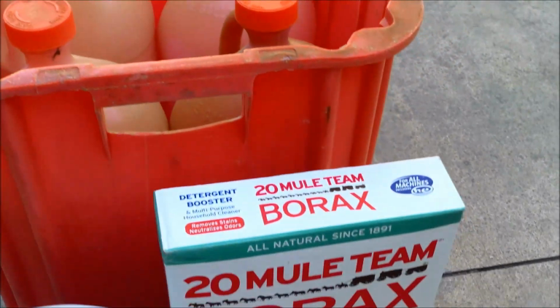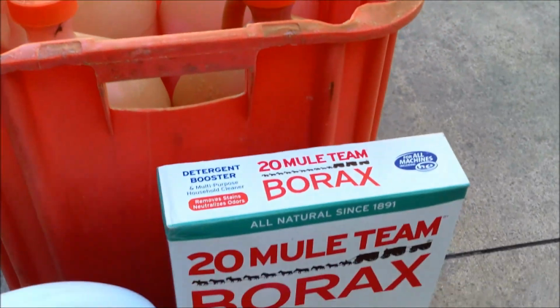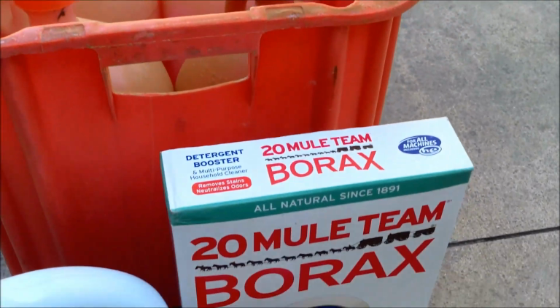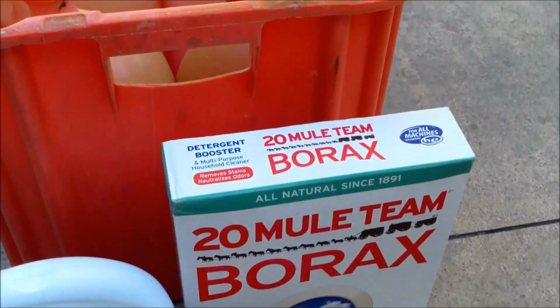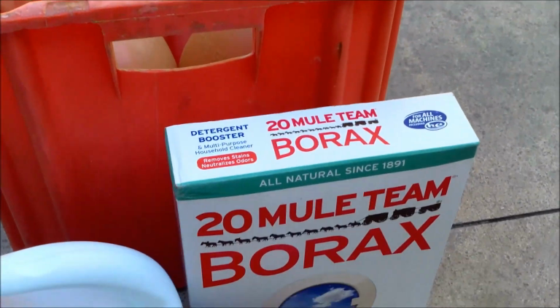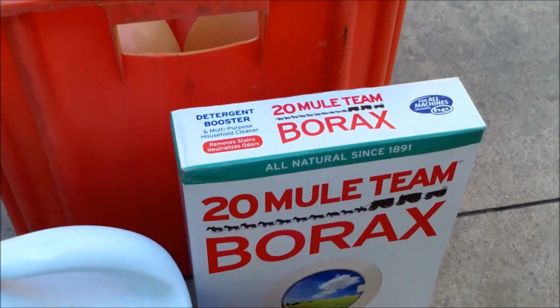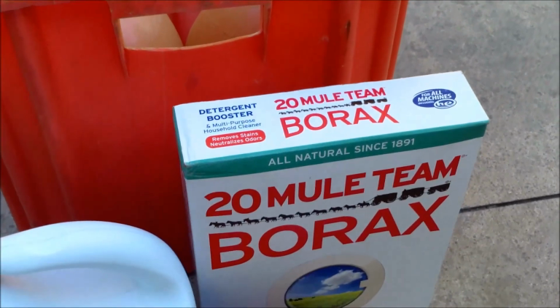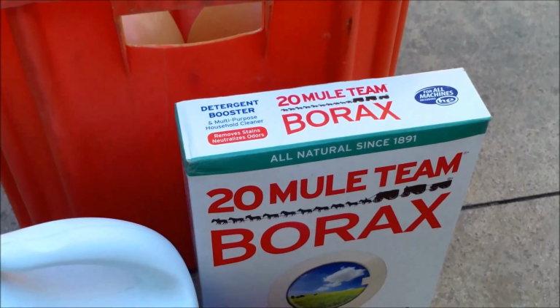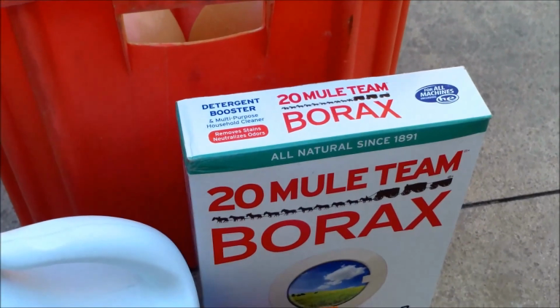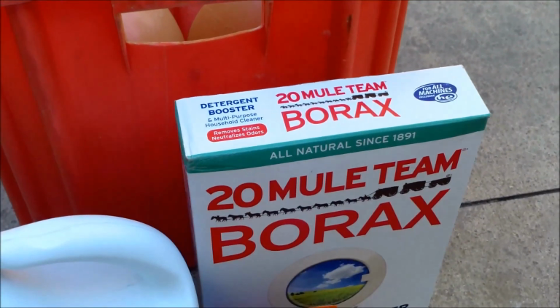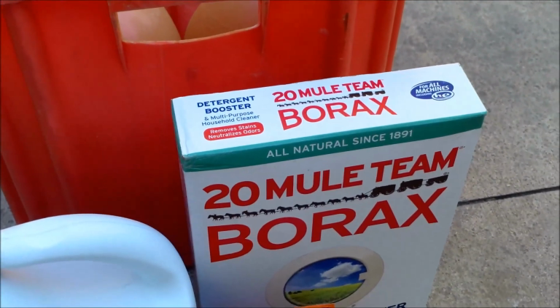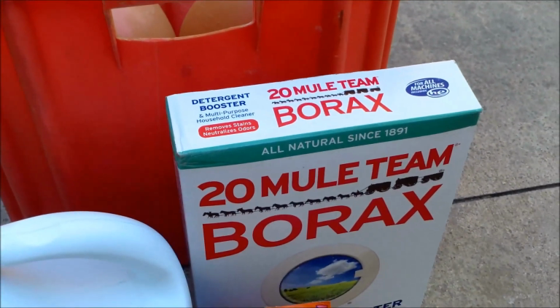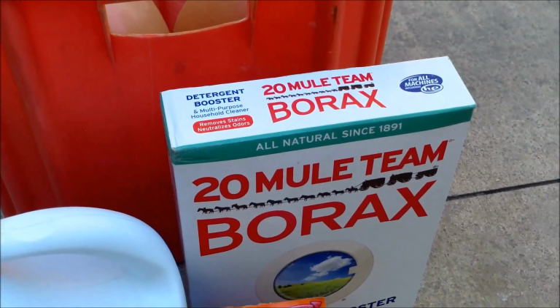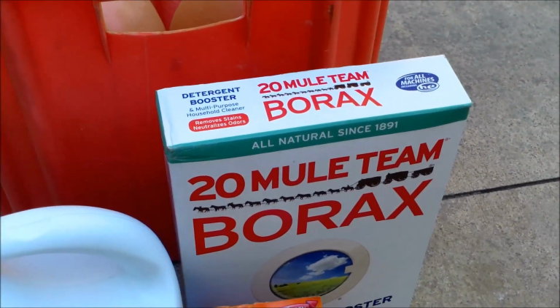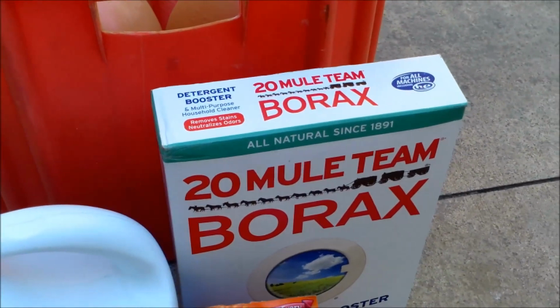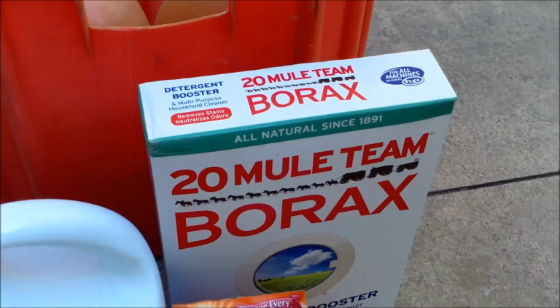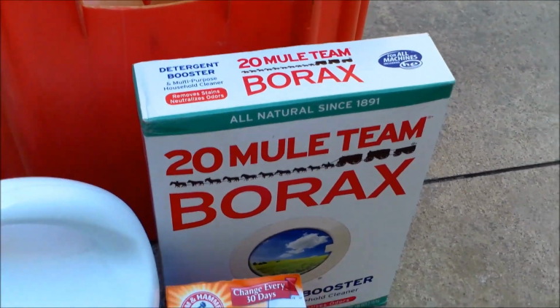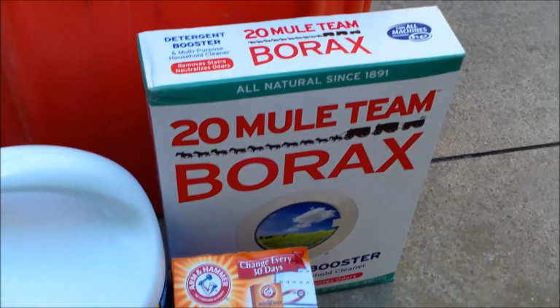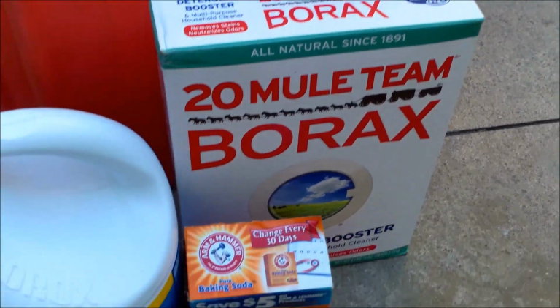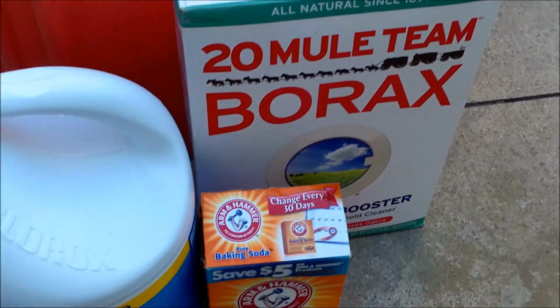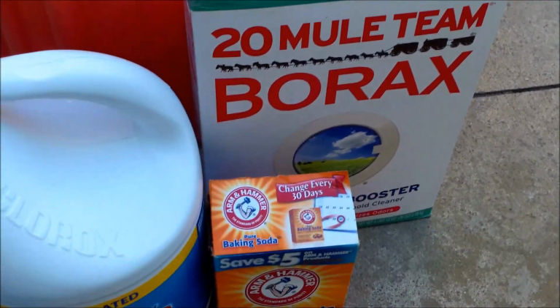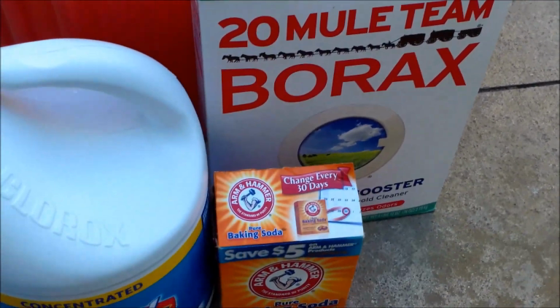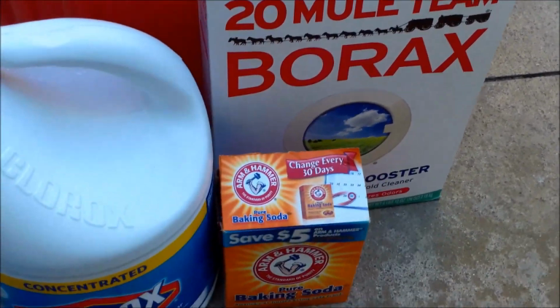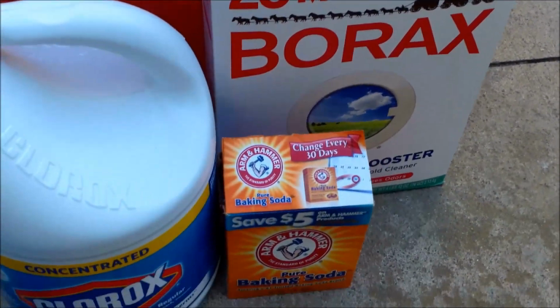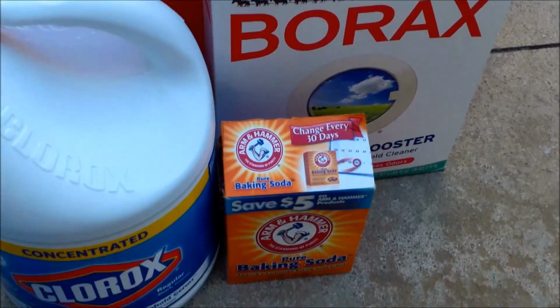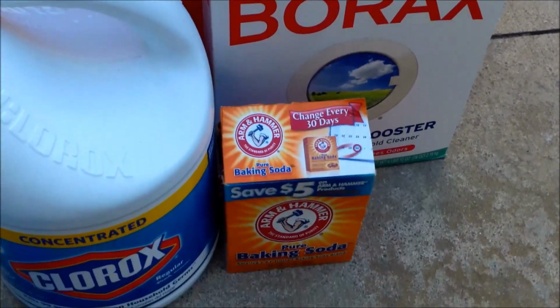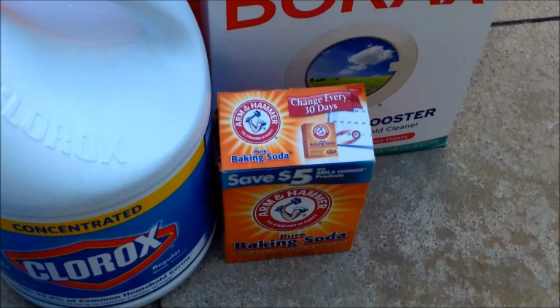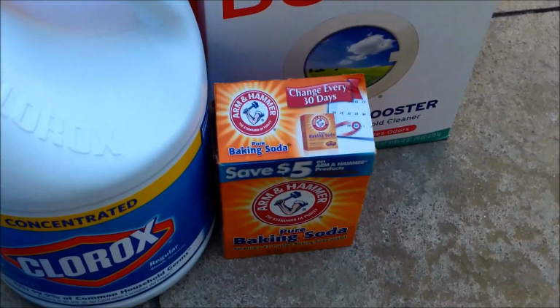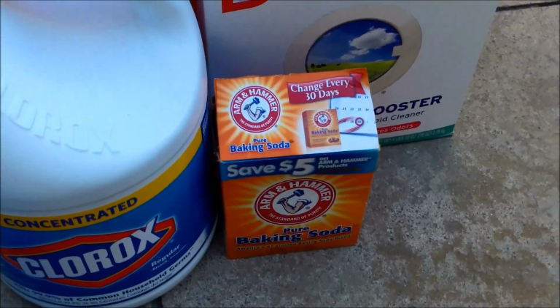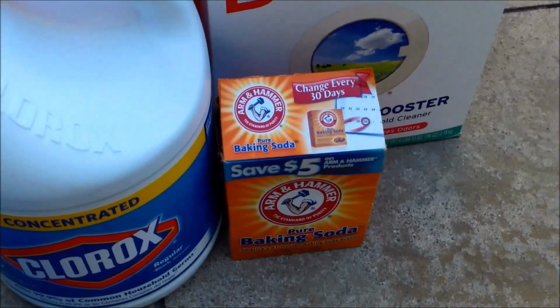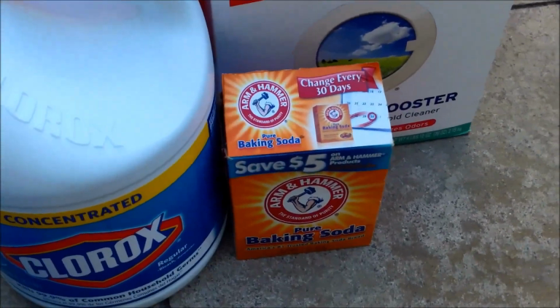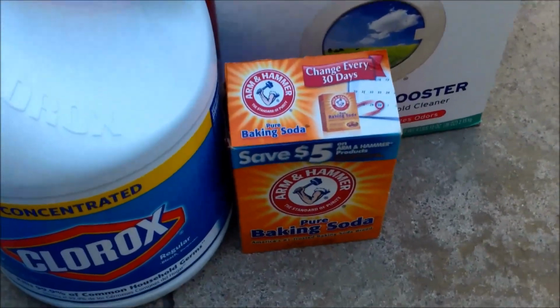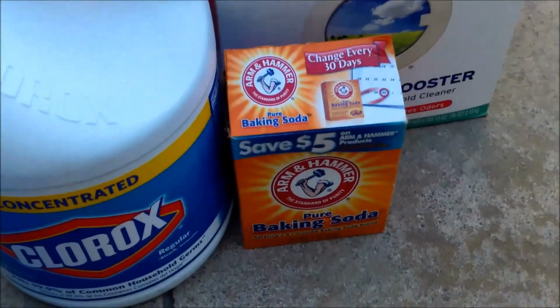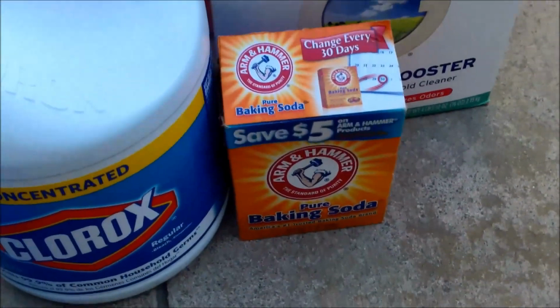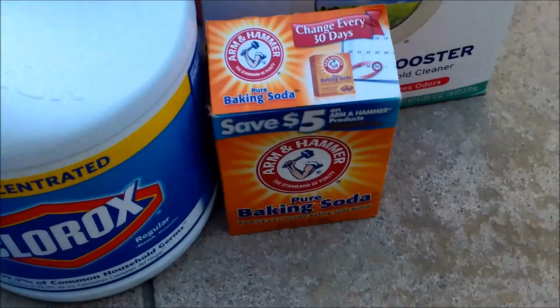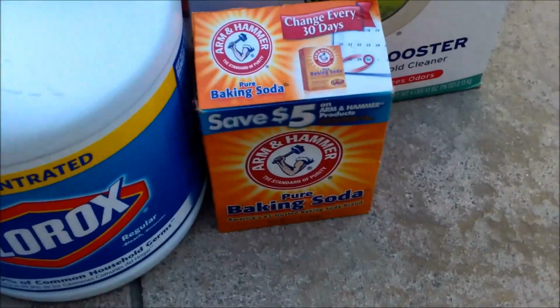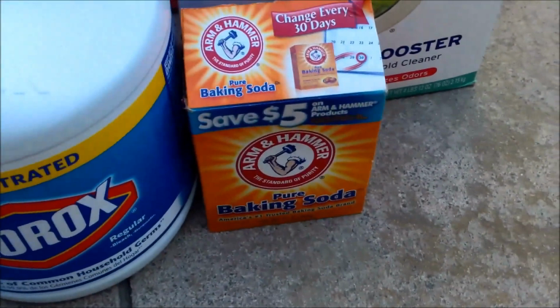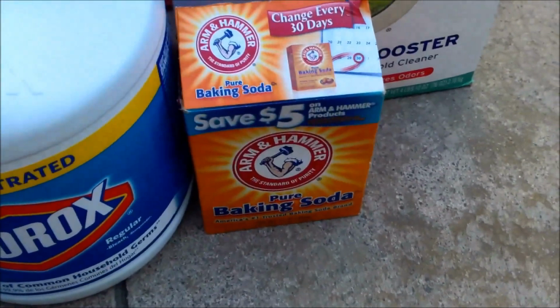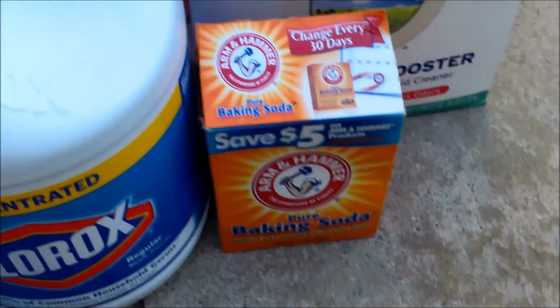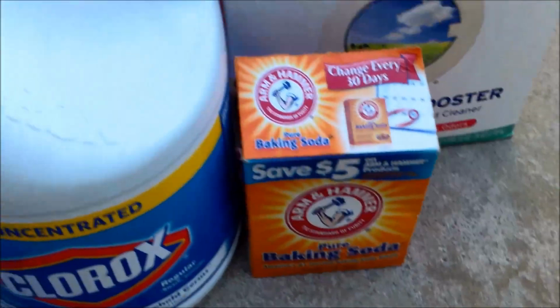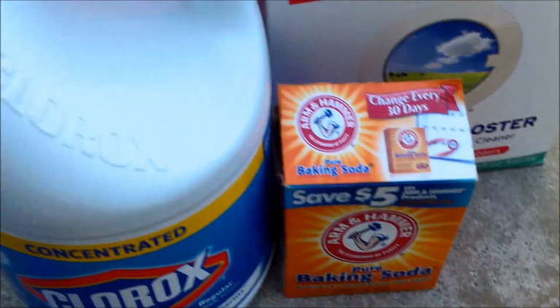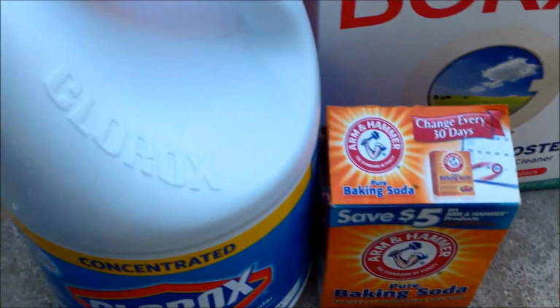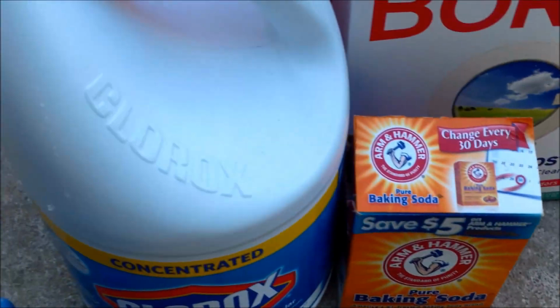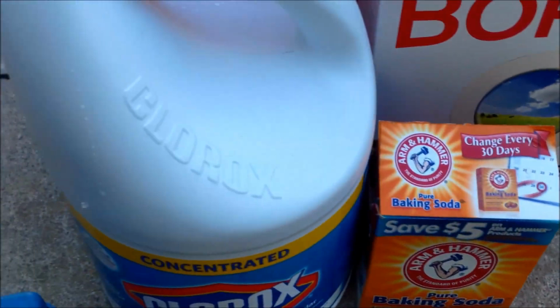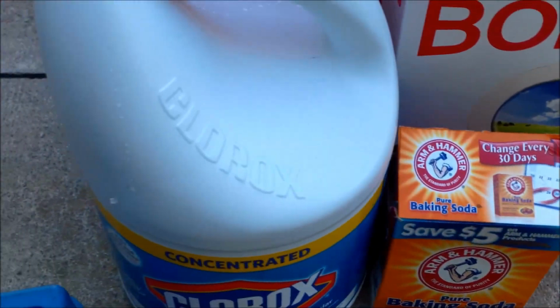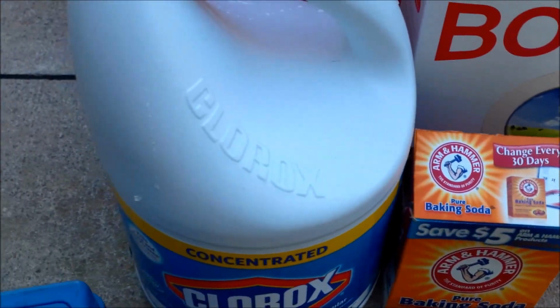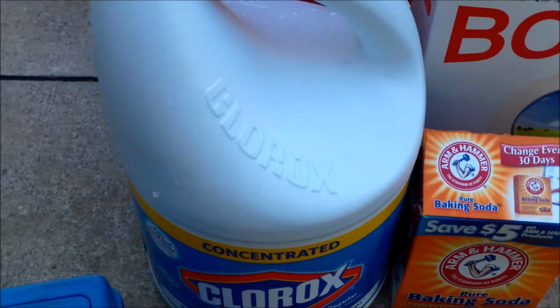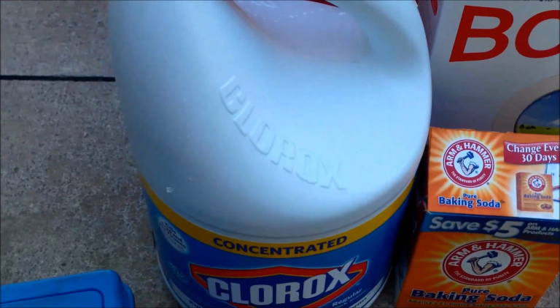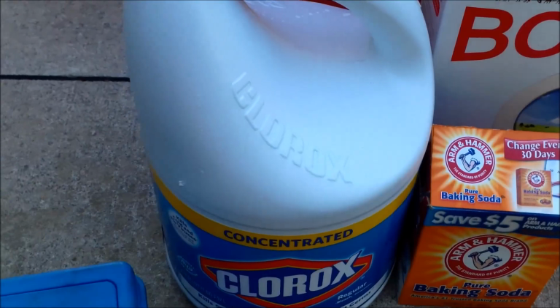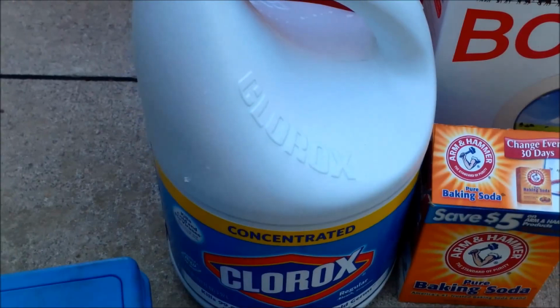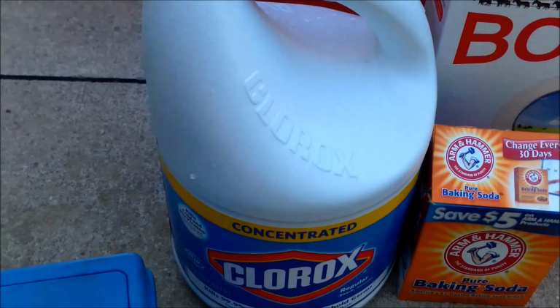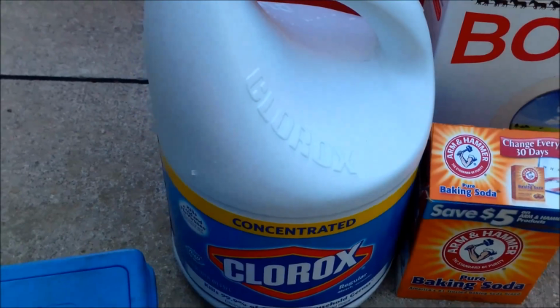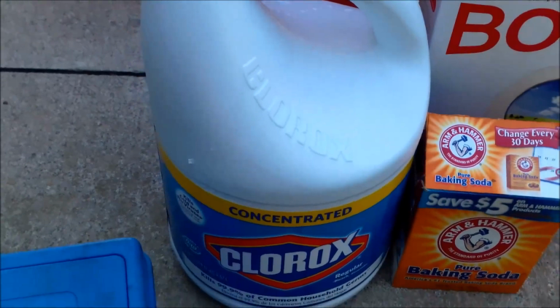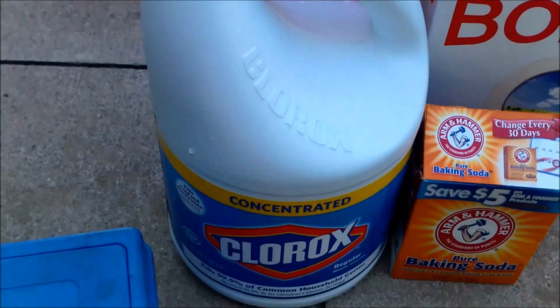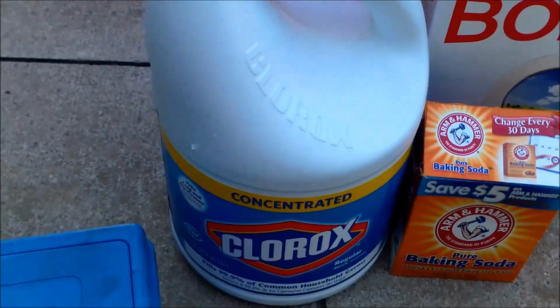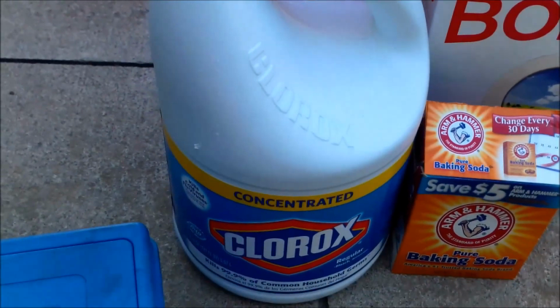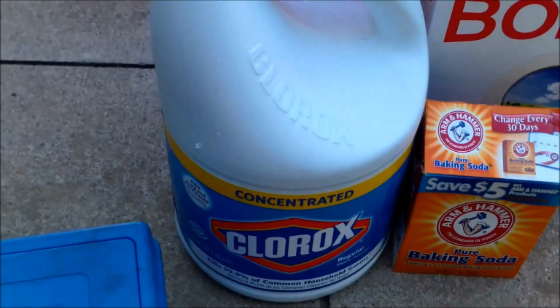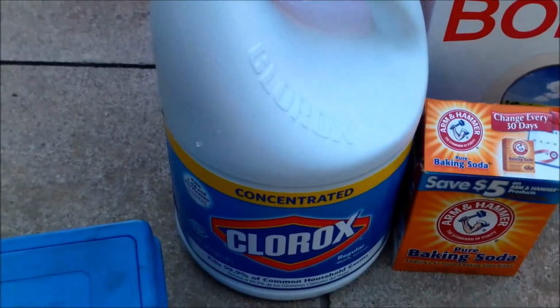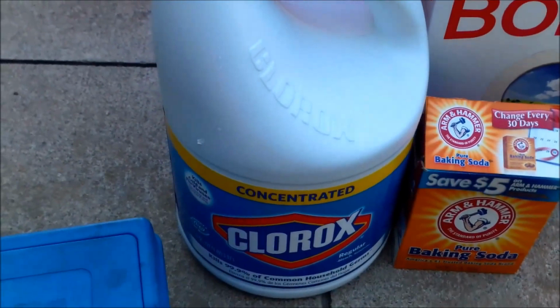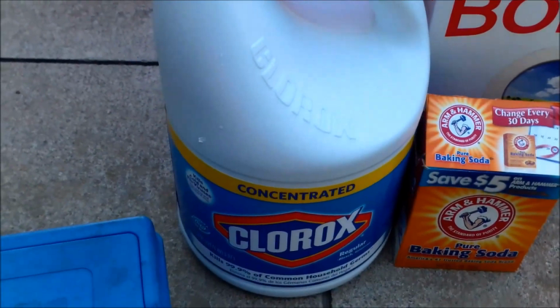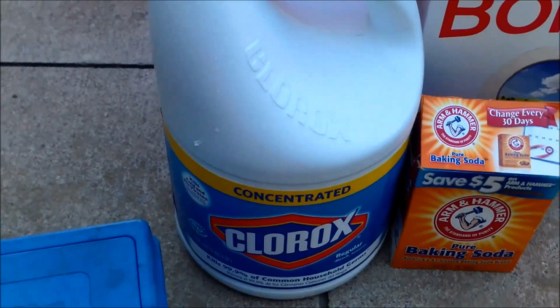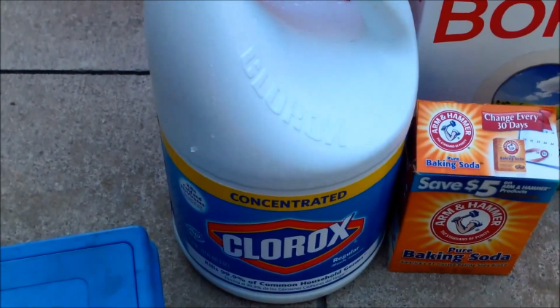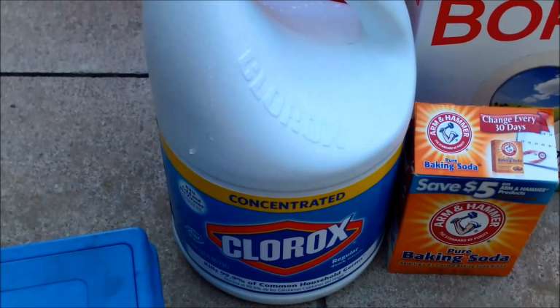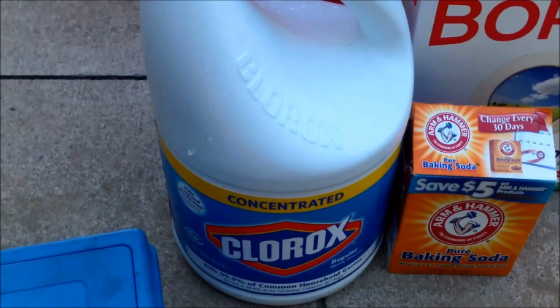You raise your pH with borax. You raise the alkalinity with baking soda. And you sanitize your water with Clorox bleach.